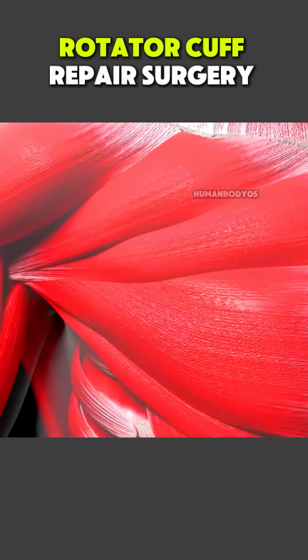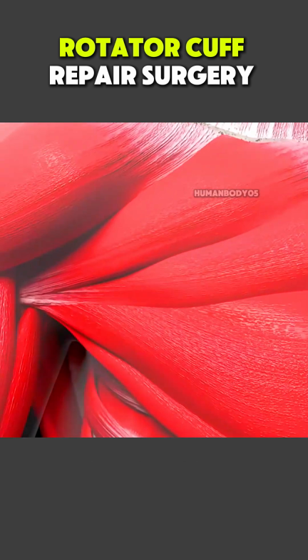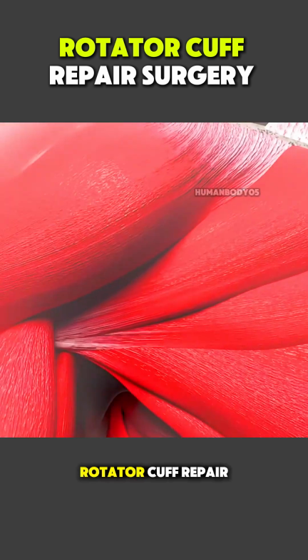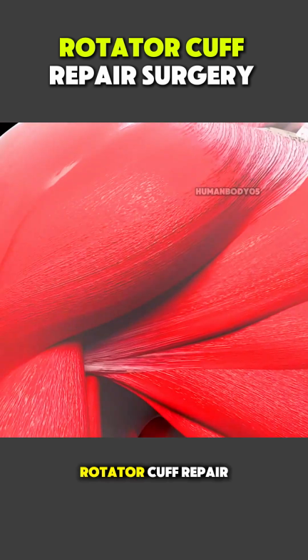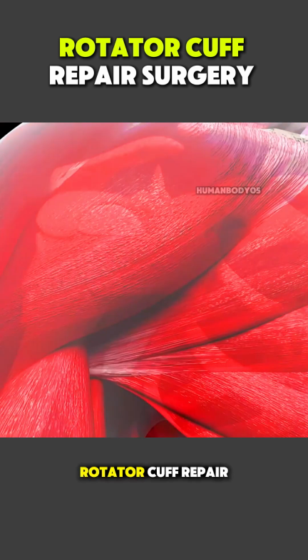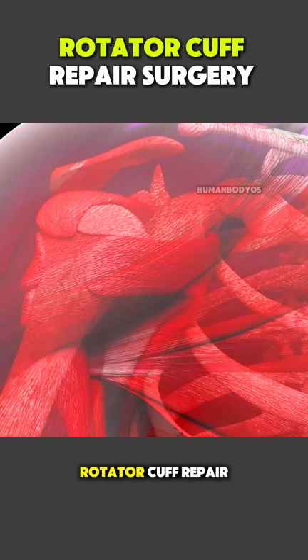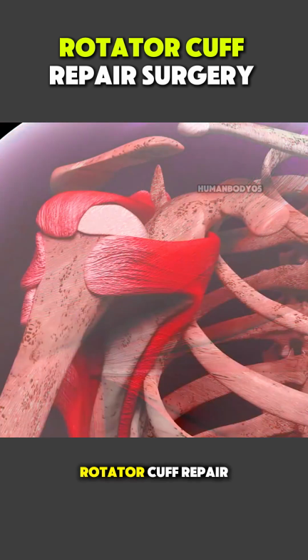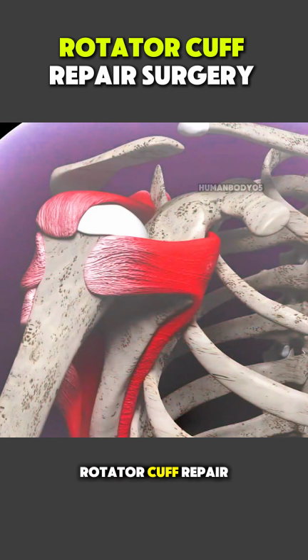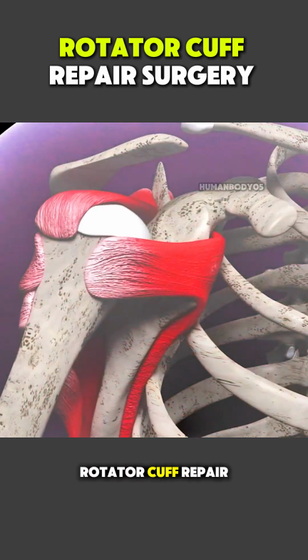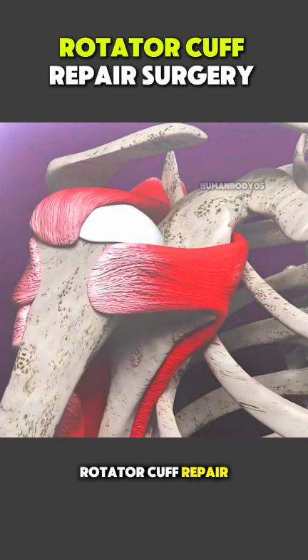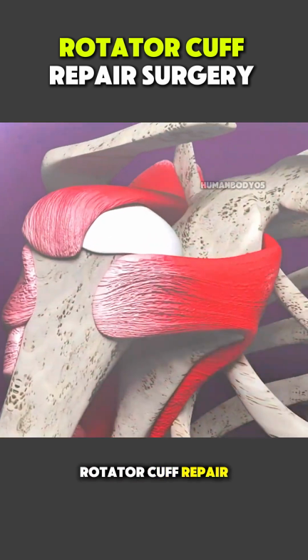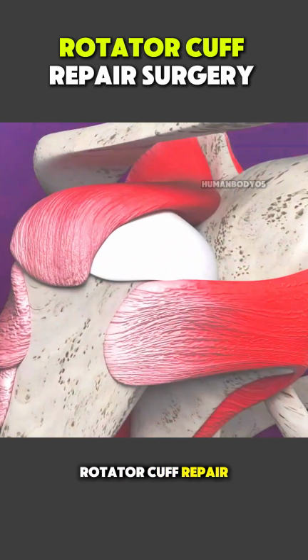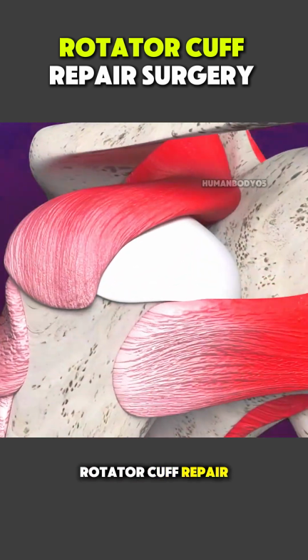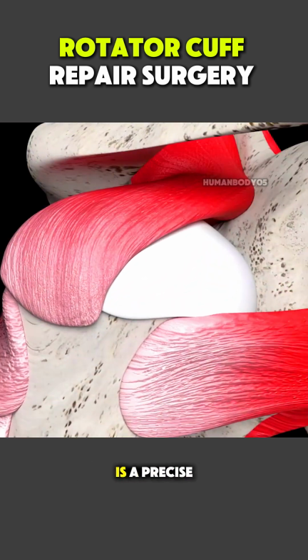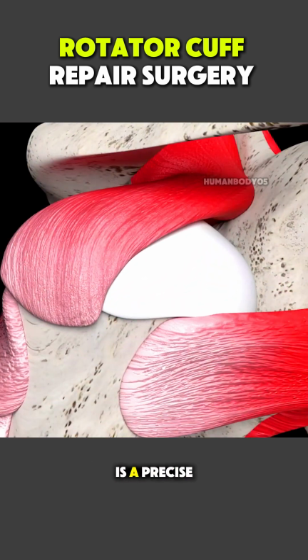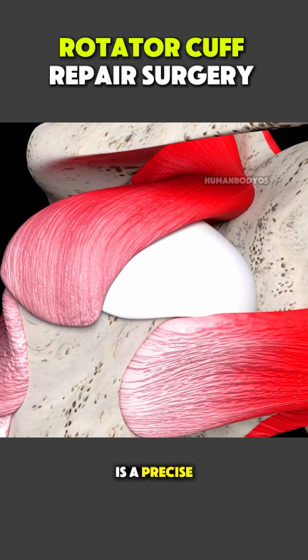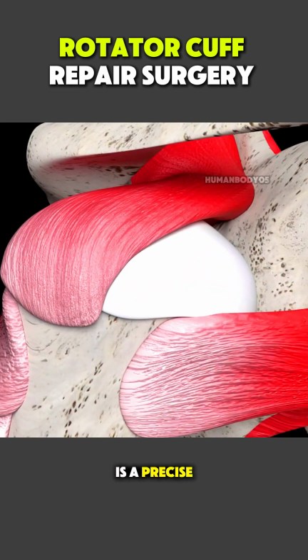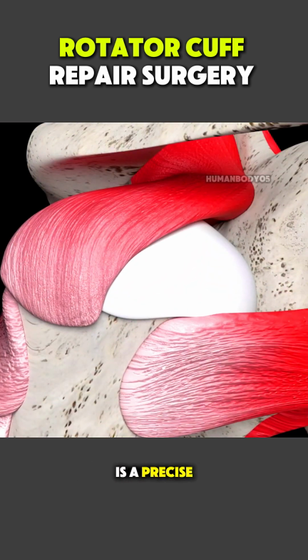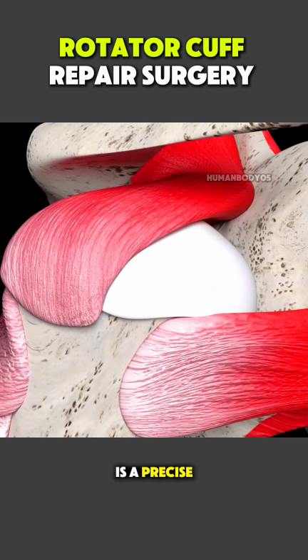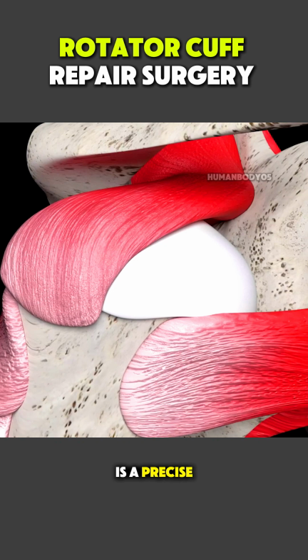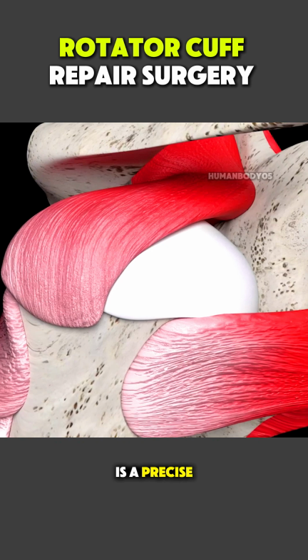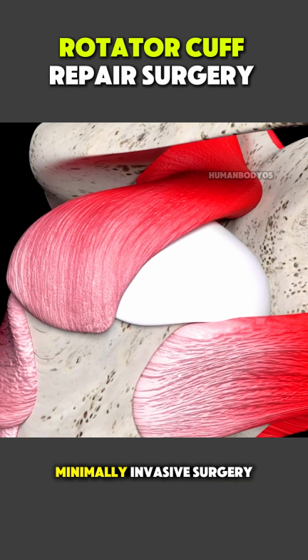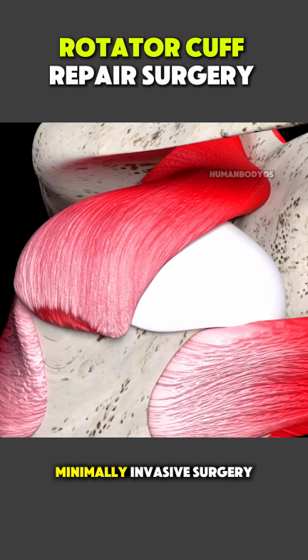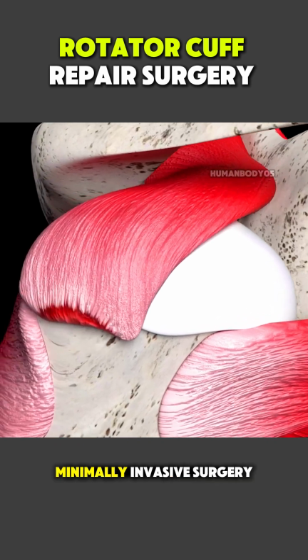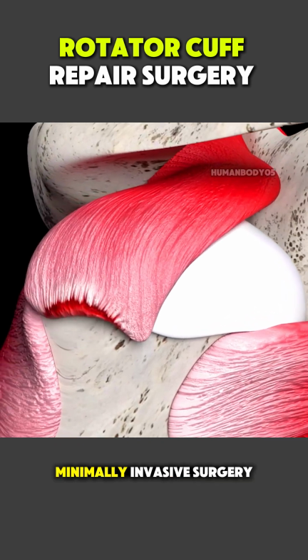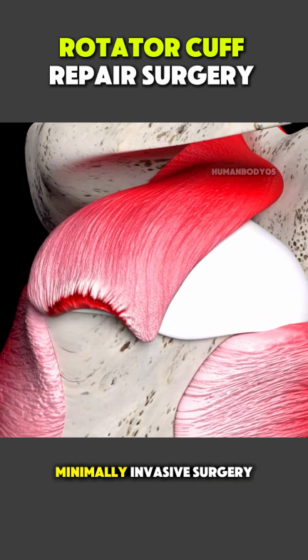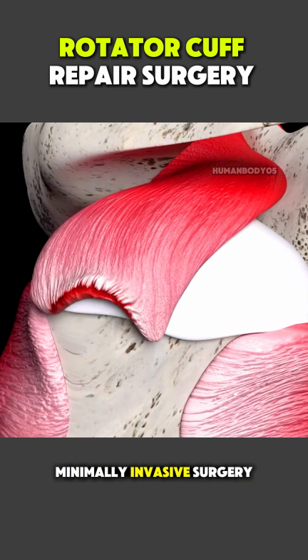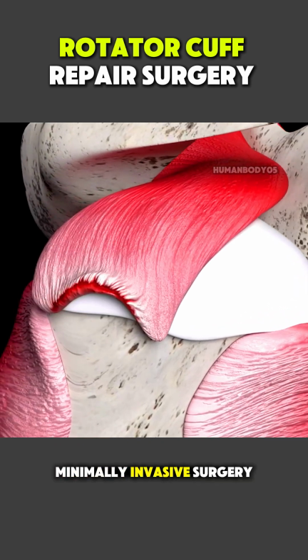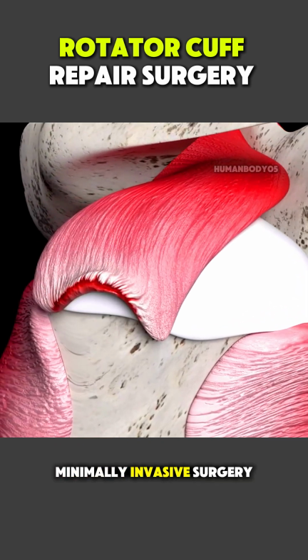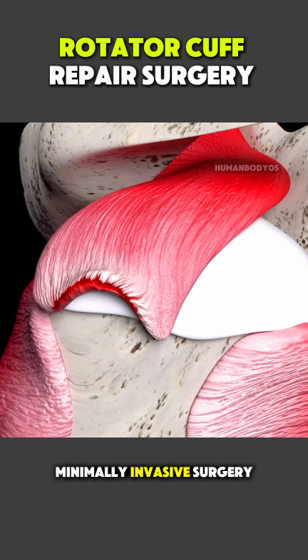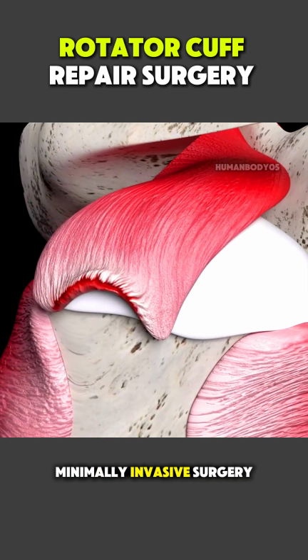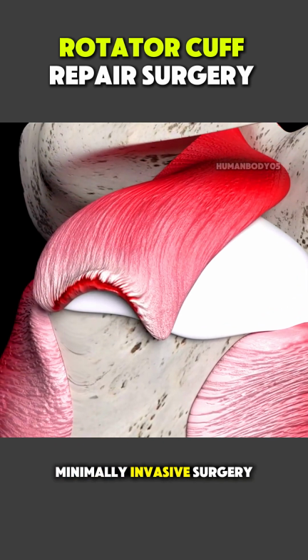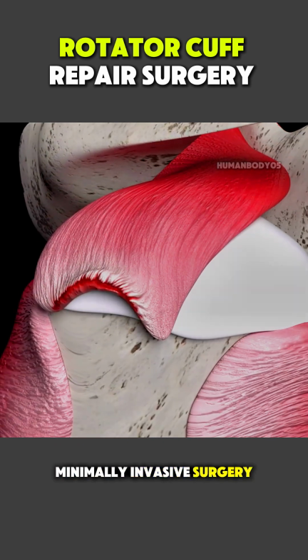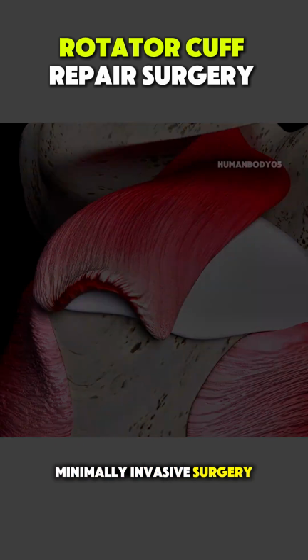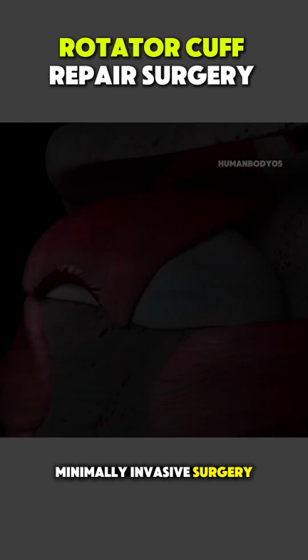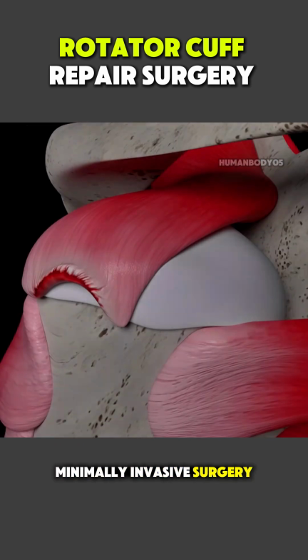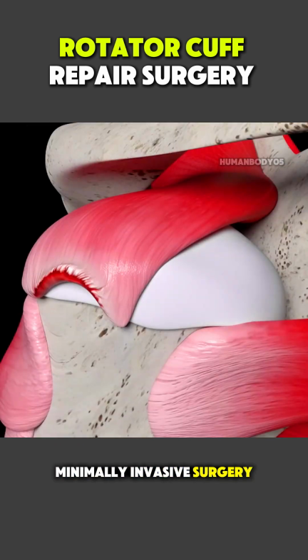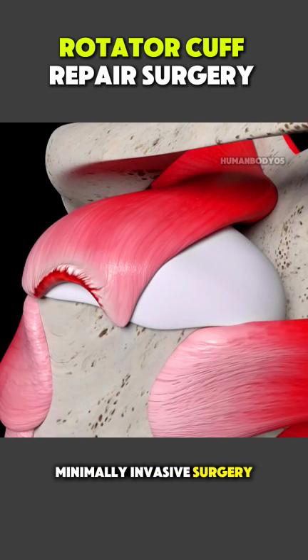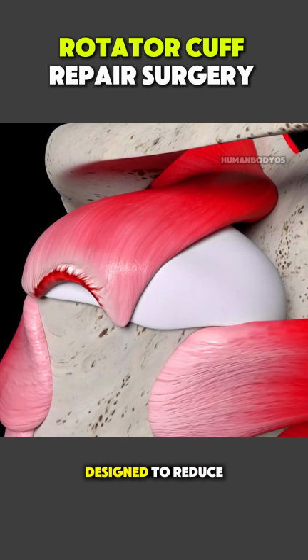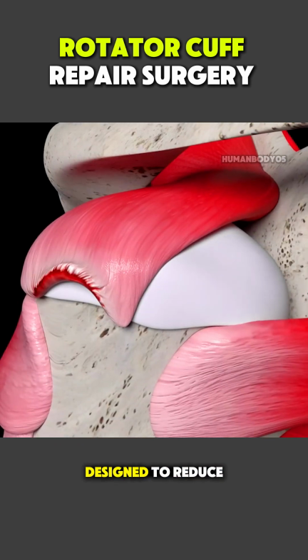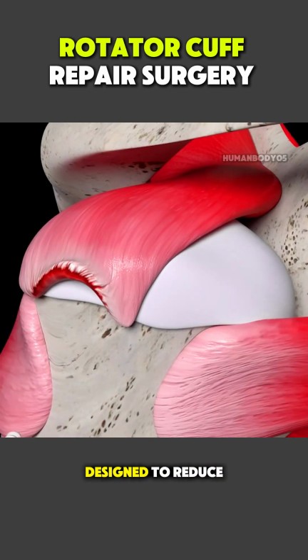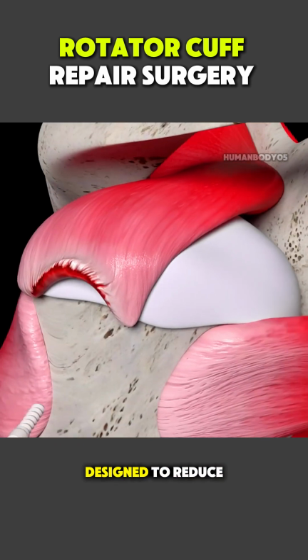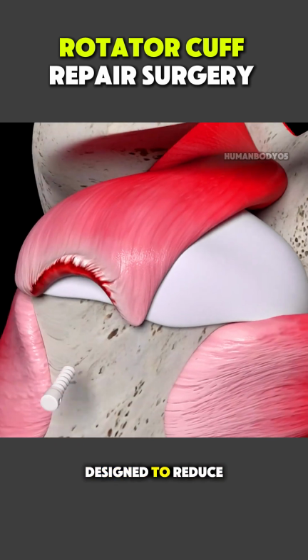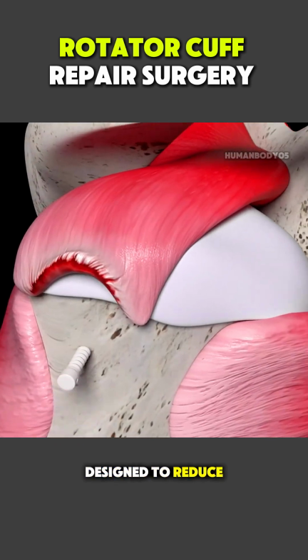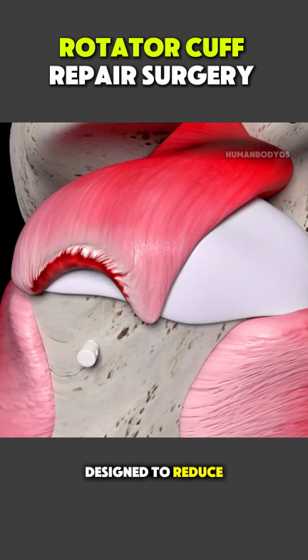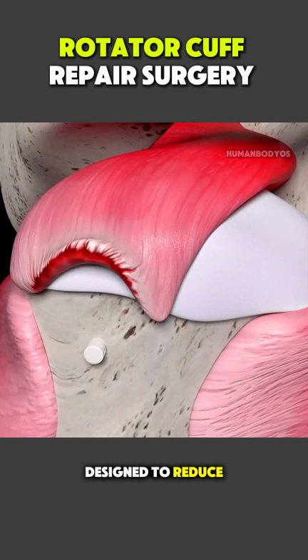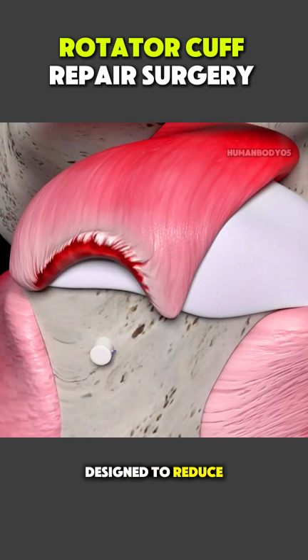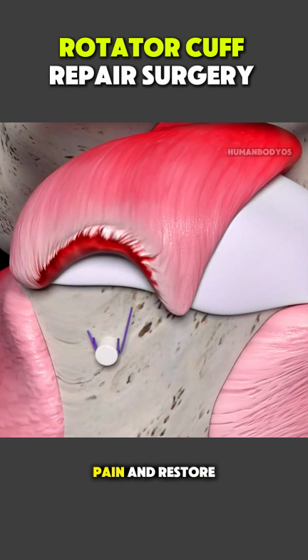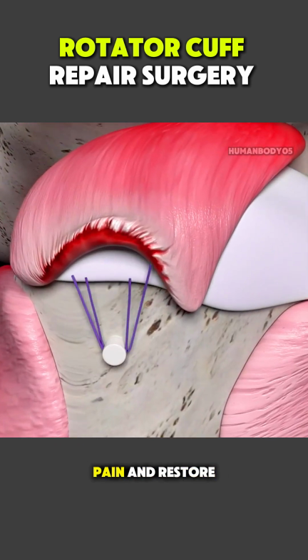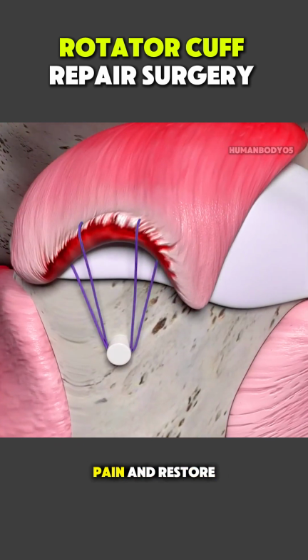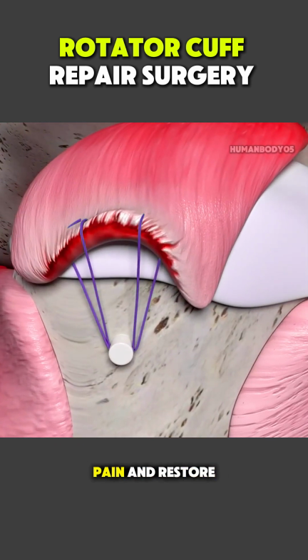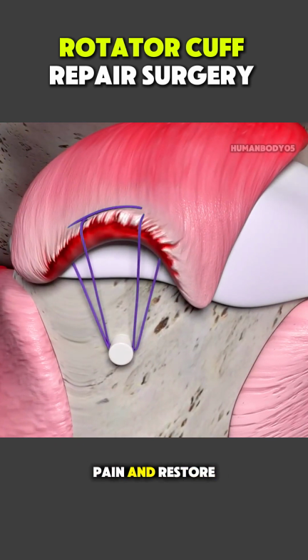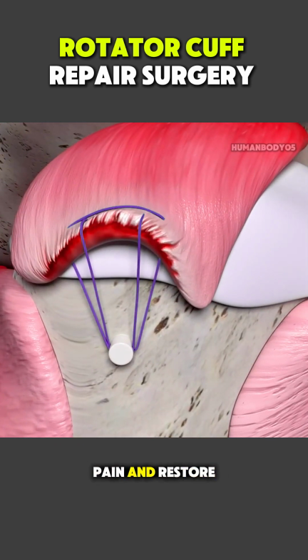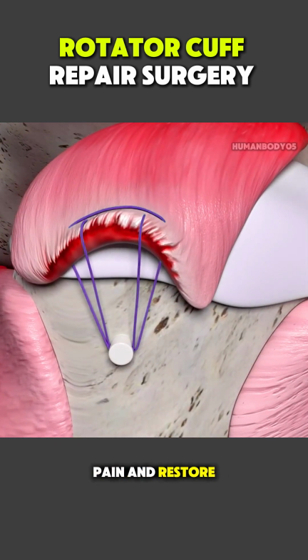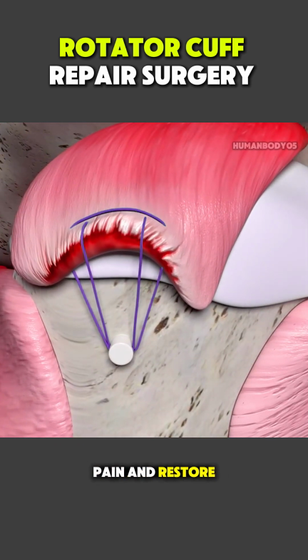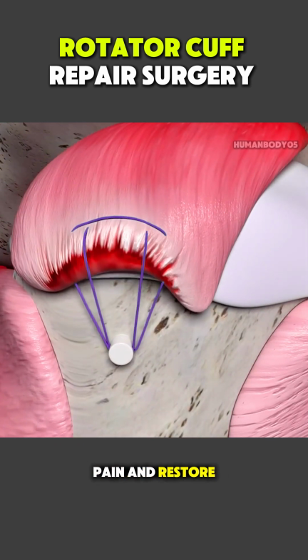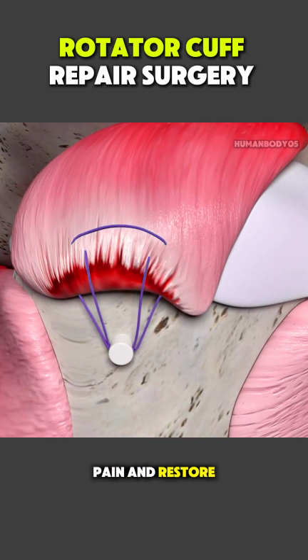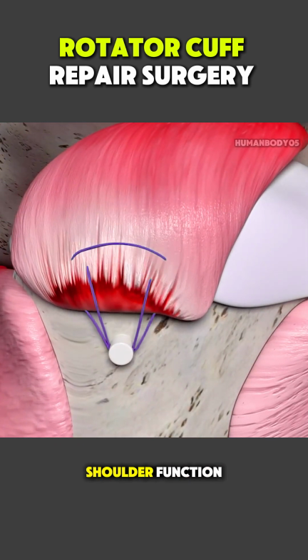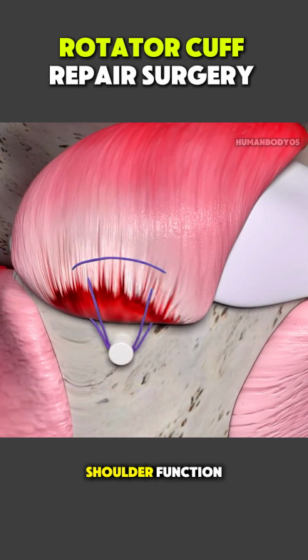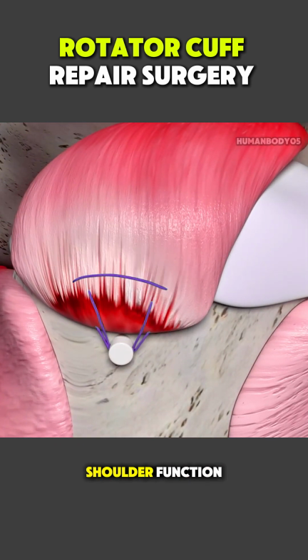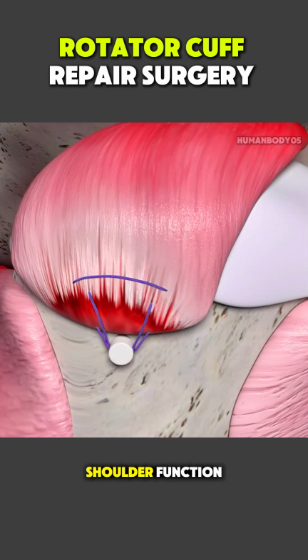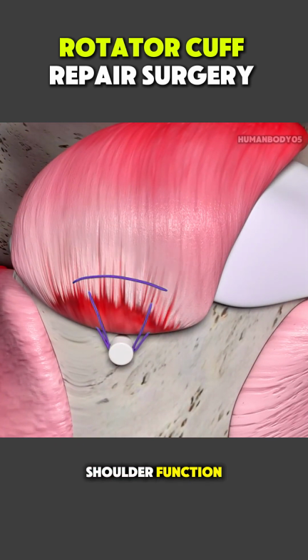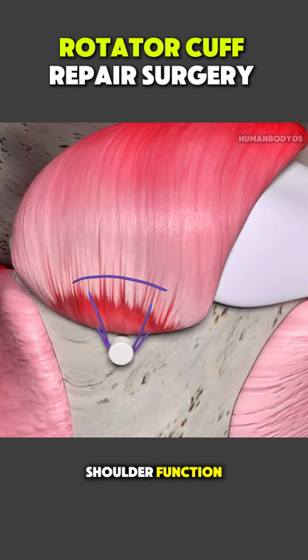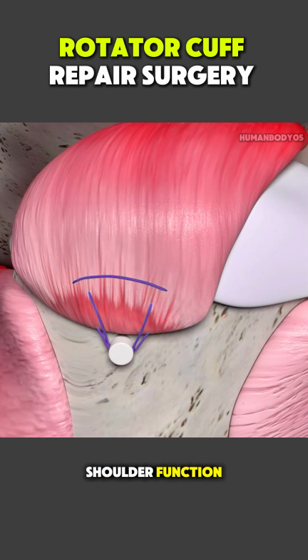Rotator cuff repair is a precise, minimally invasive surgery designed to reduce pain and restore shoulder function.